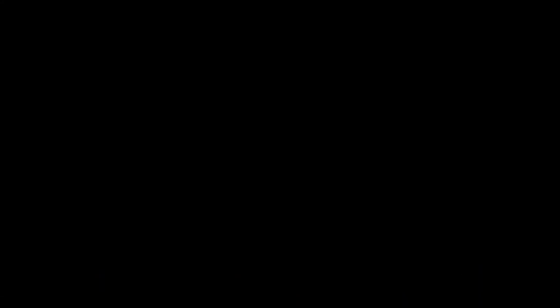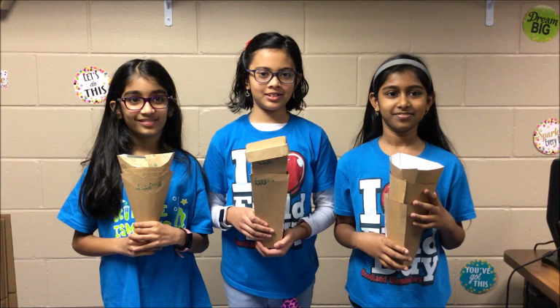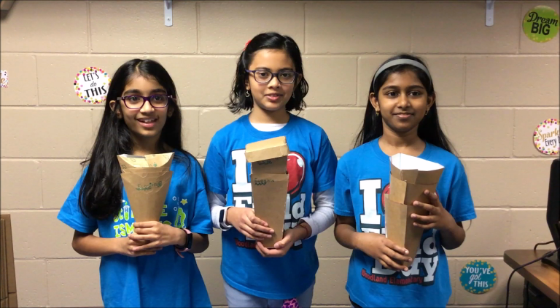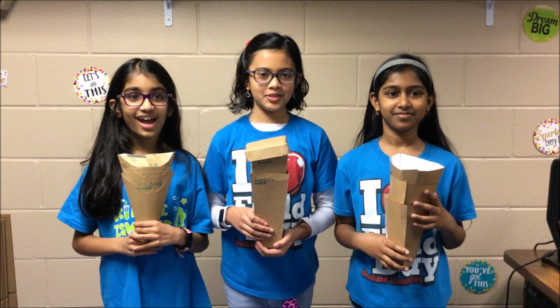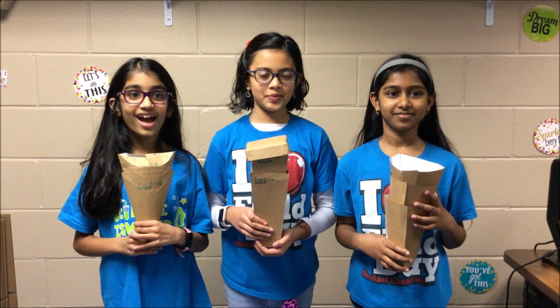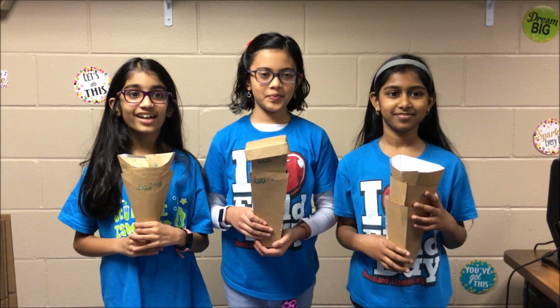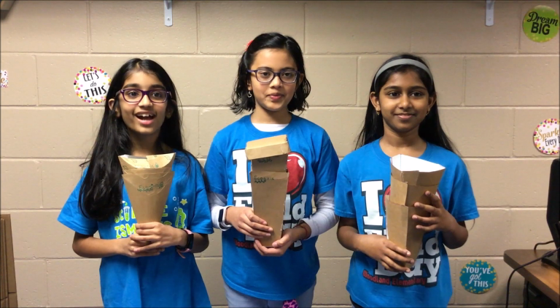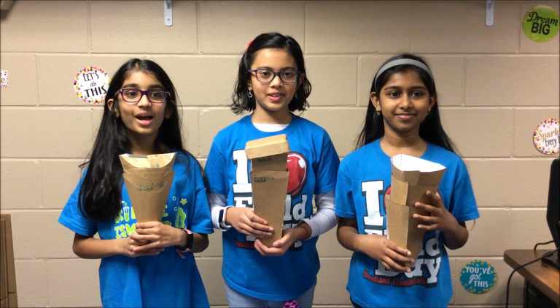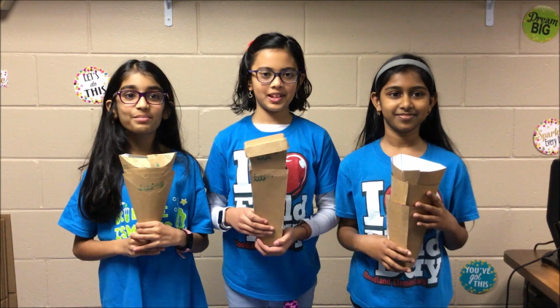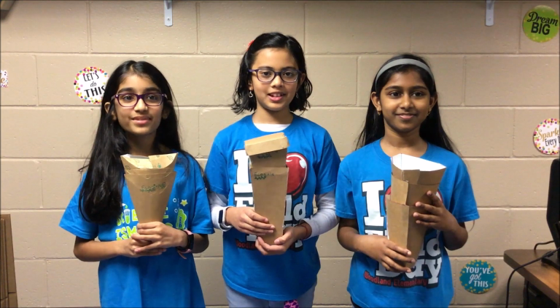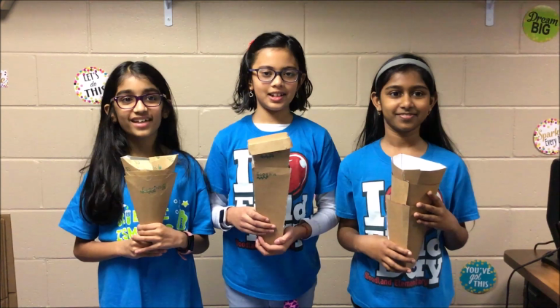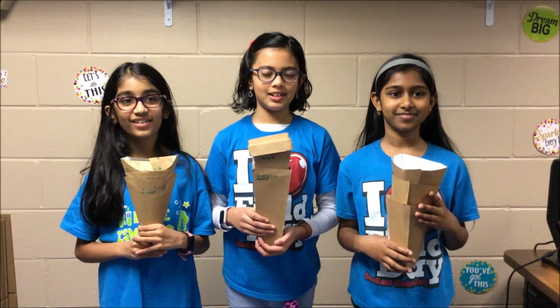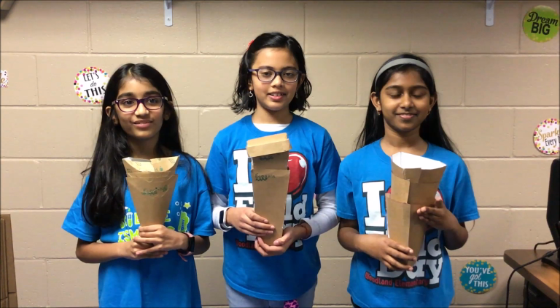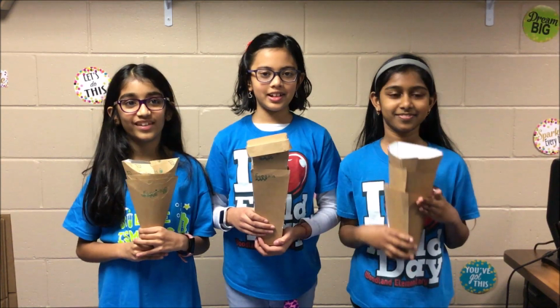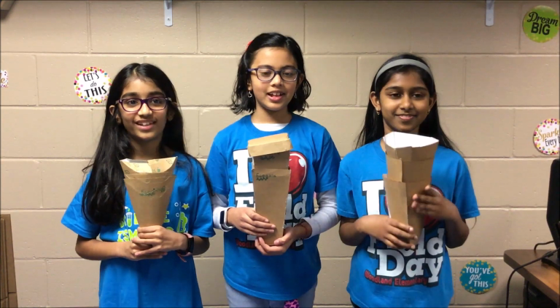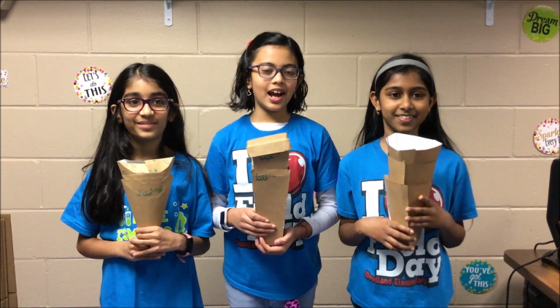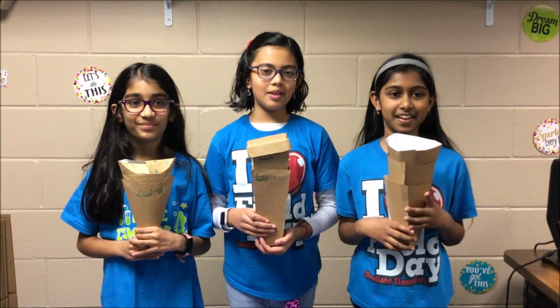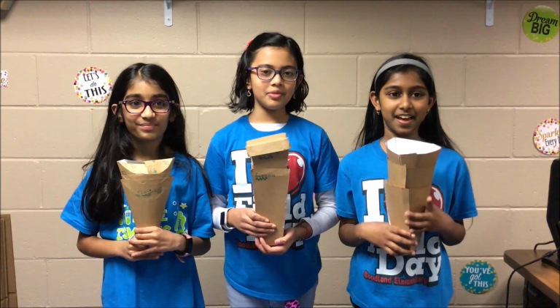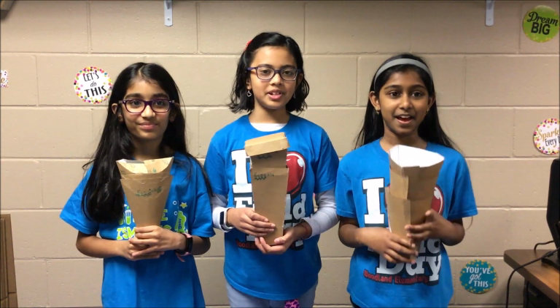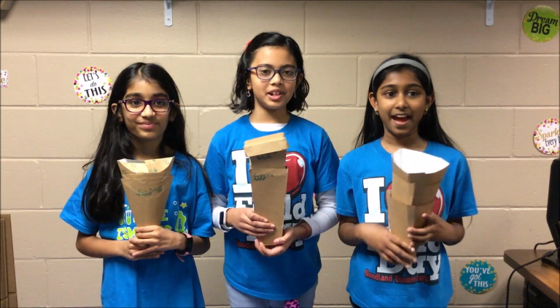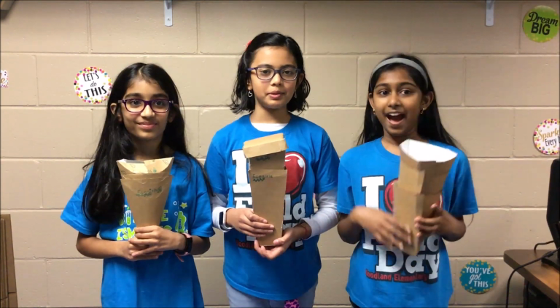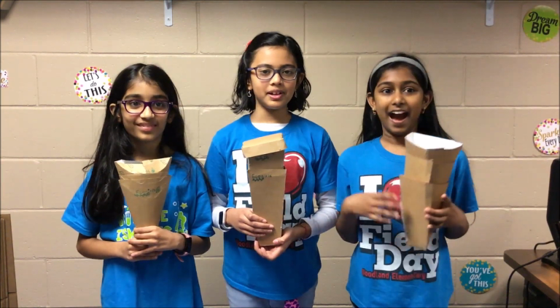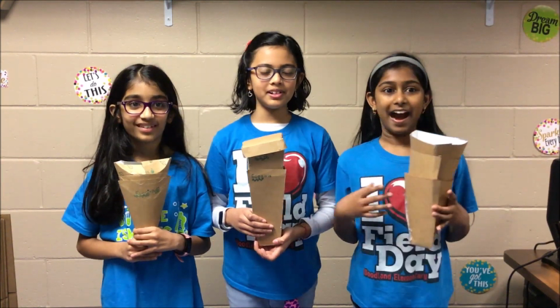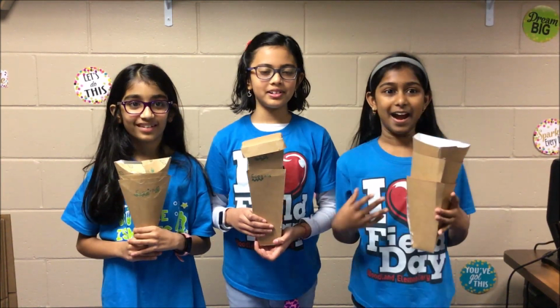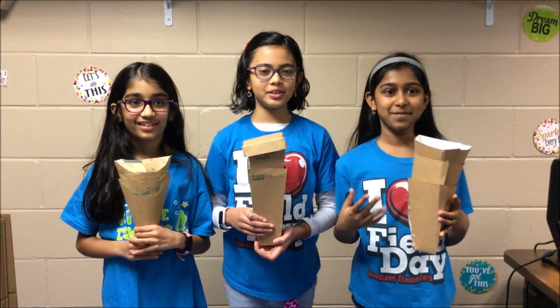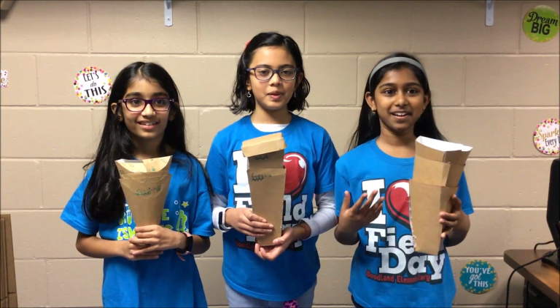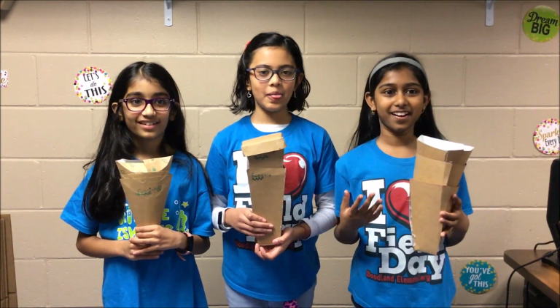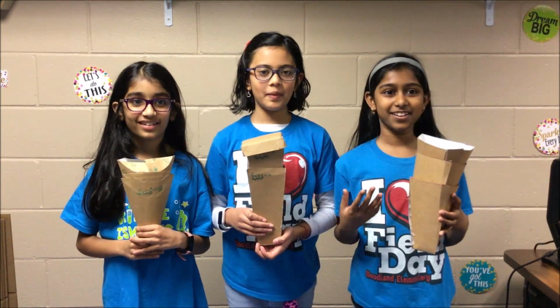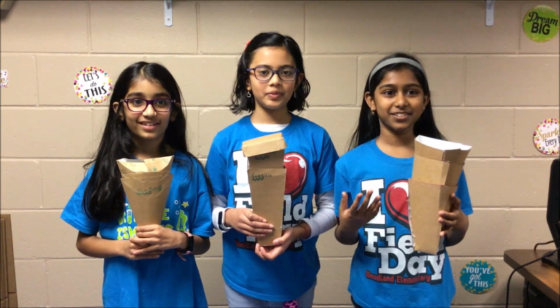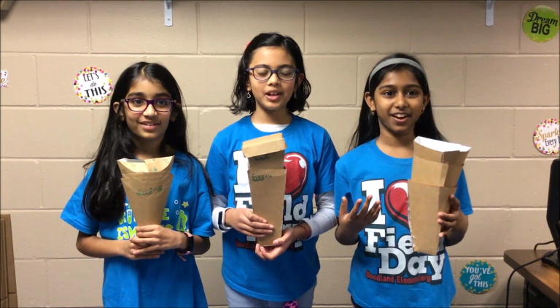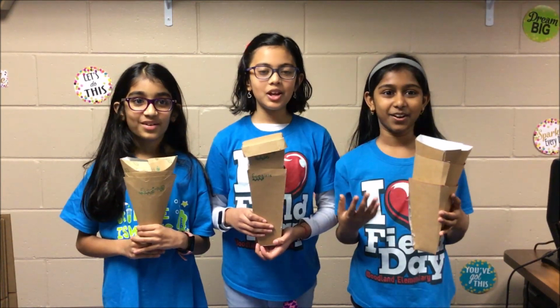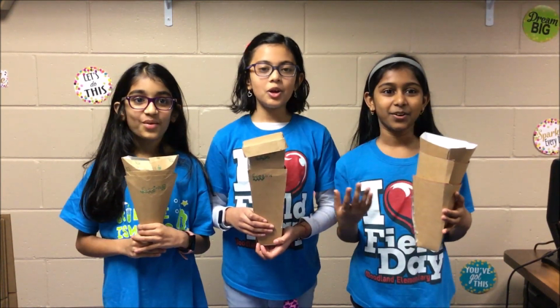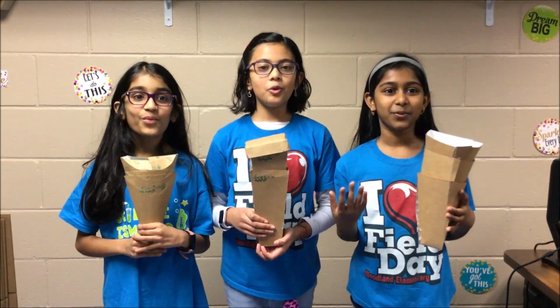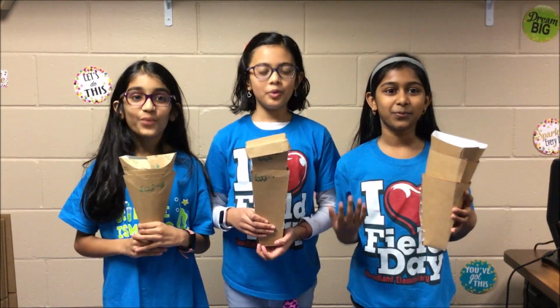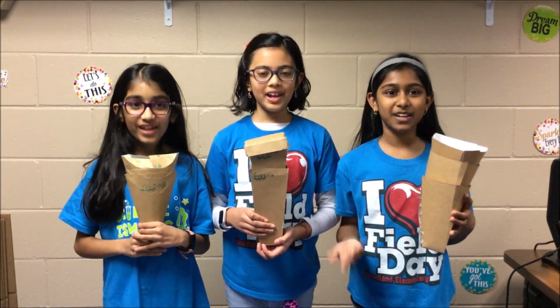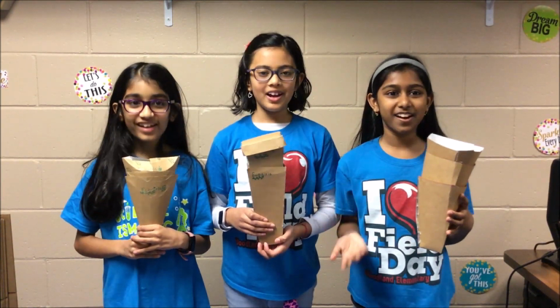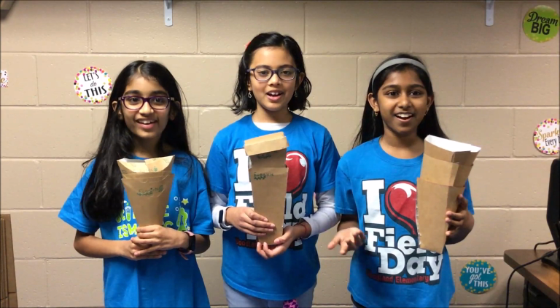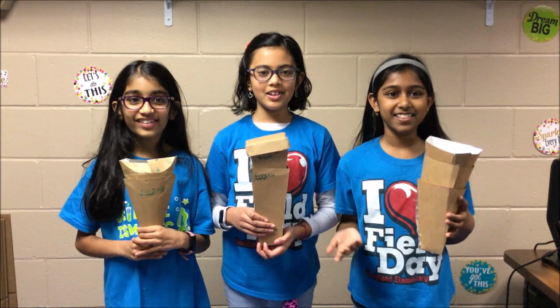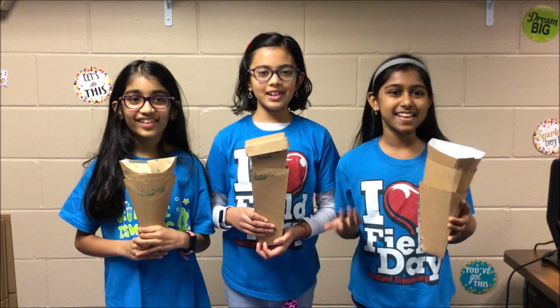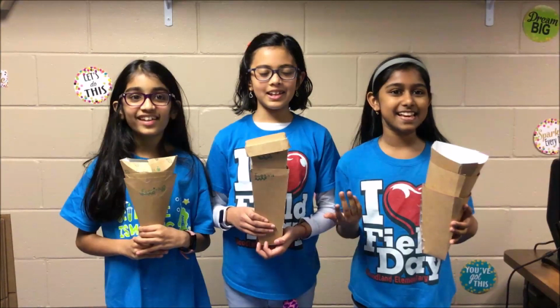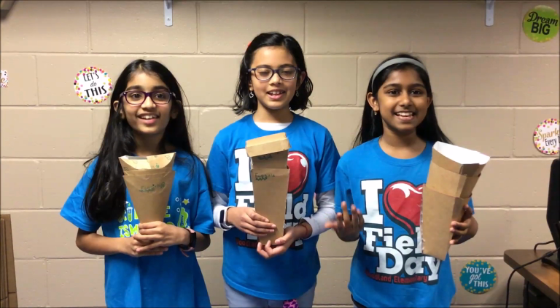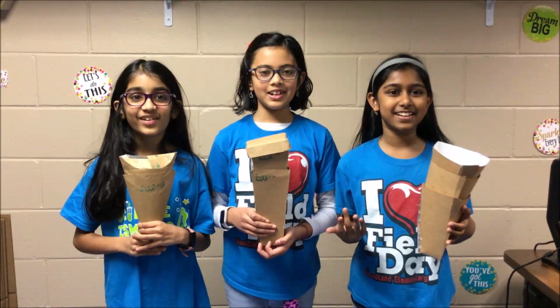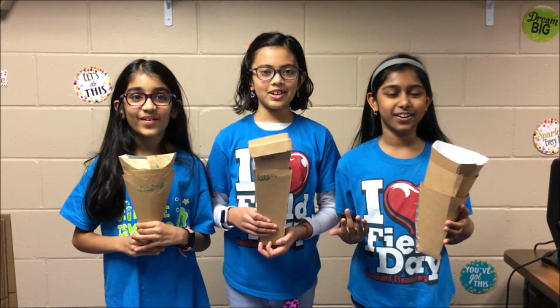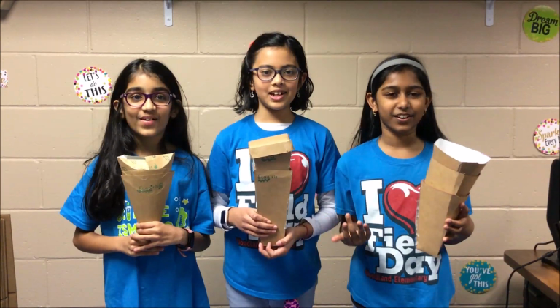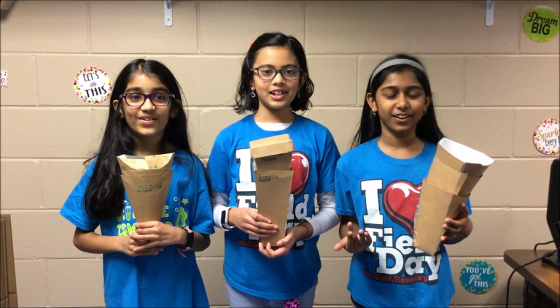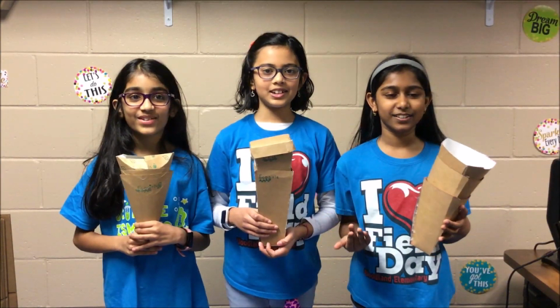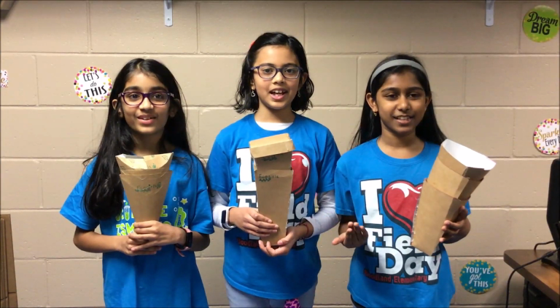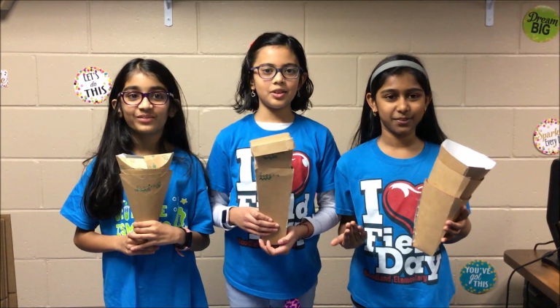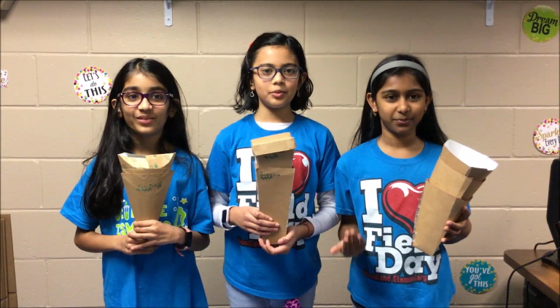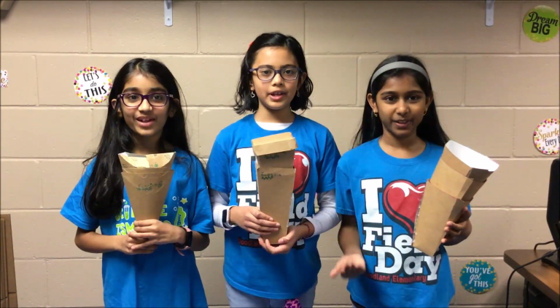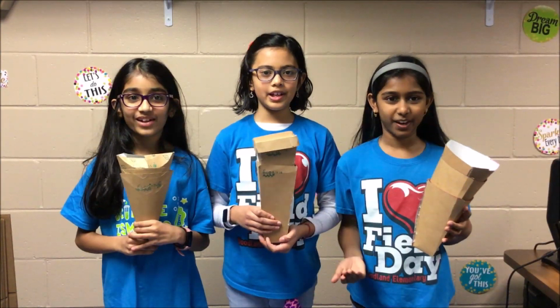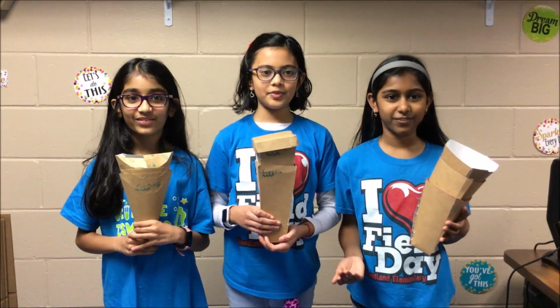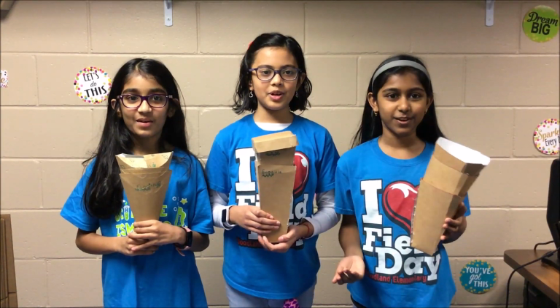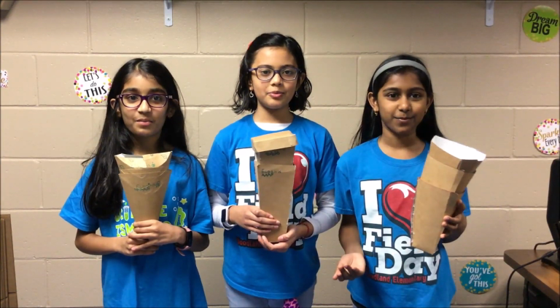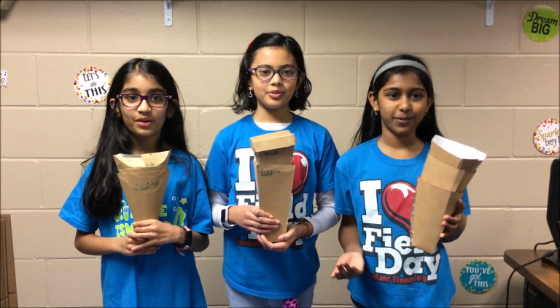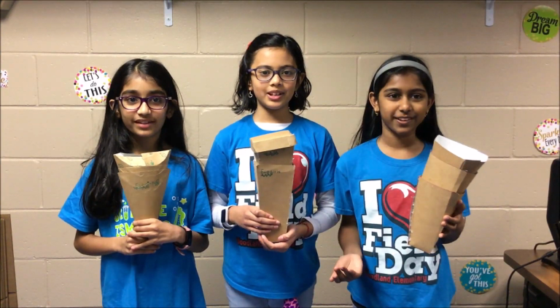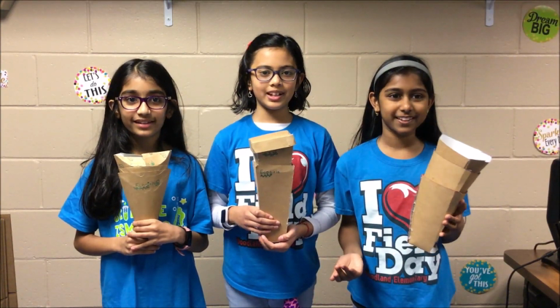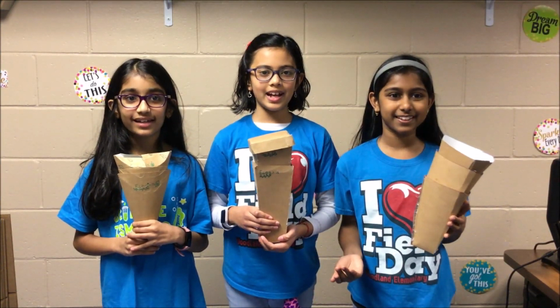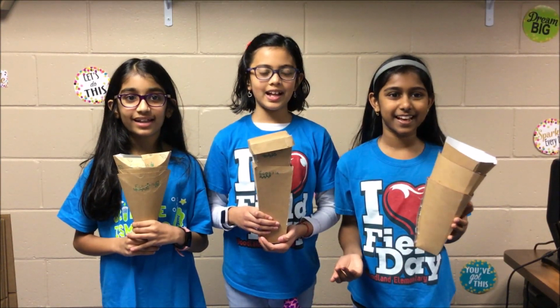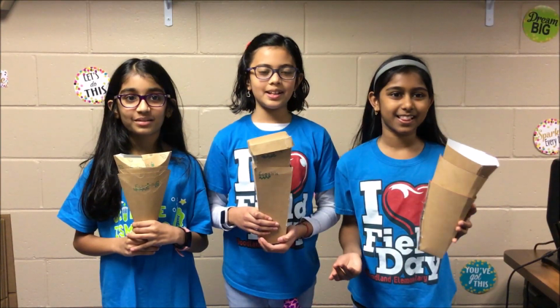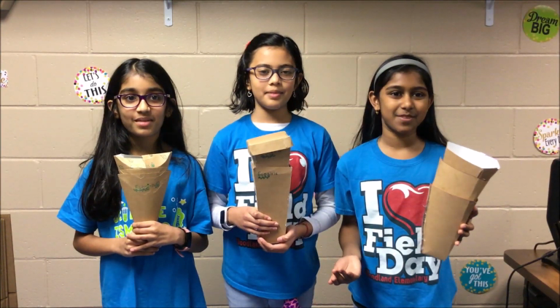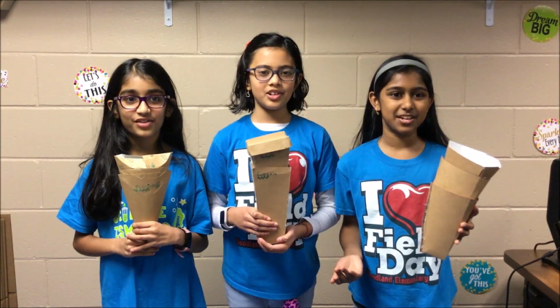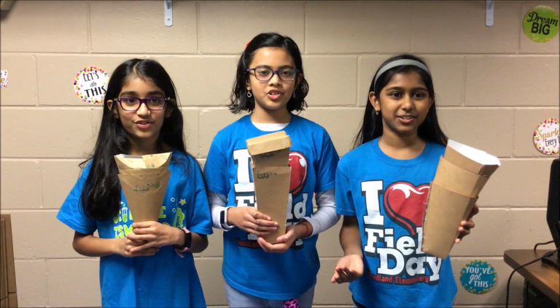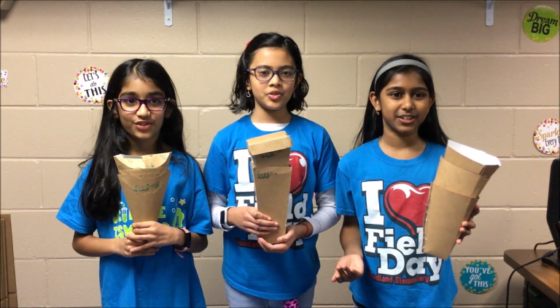Hi, I'm Sanvi. I'm Radhima. I'm Sasha. We are the Eco Girls and we are from Woodland Elementary.